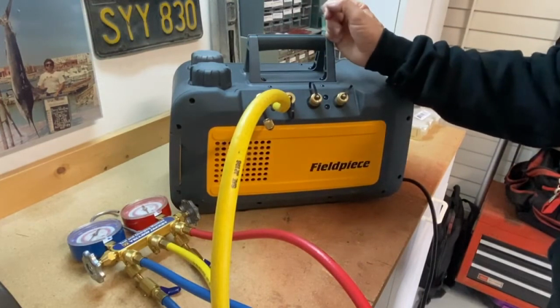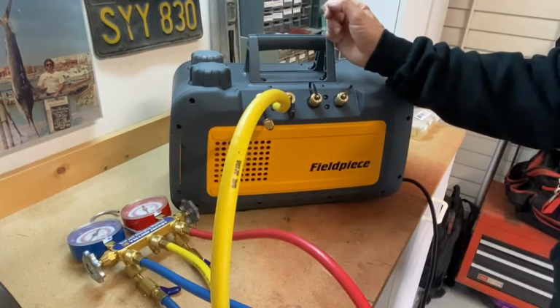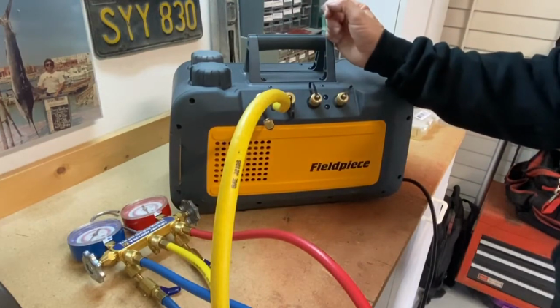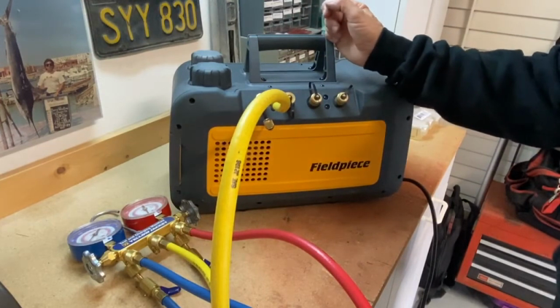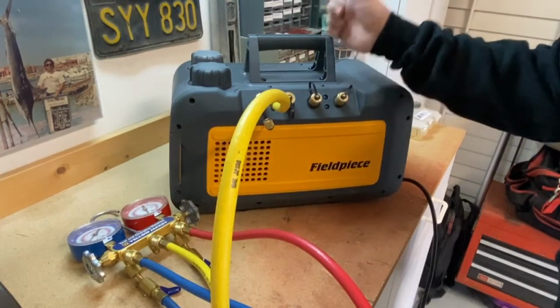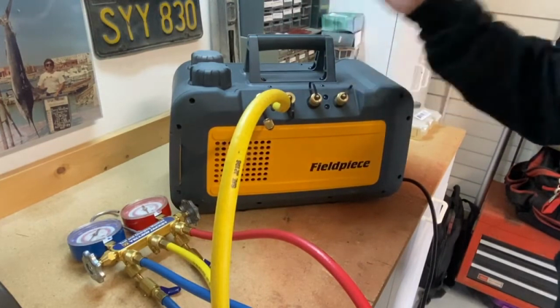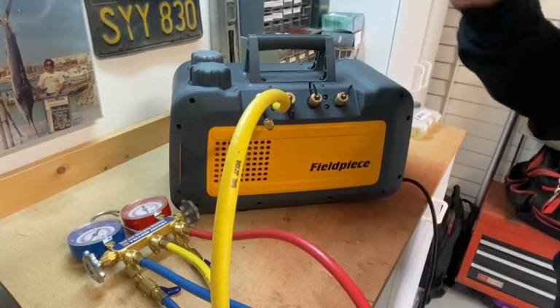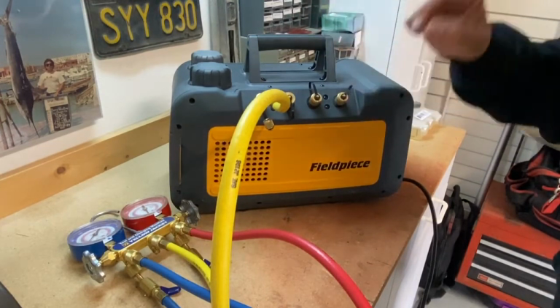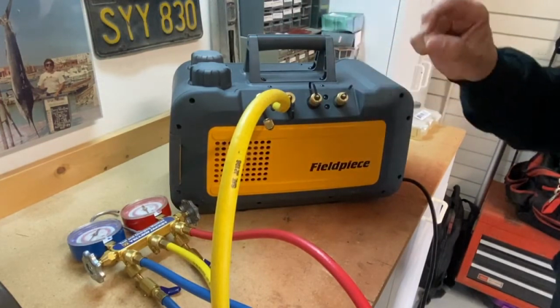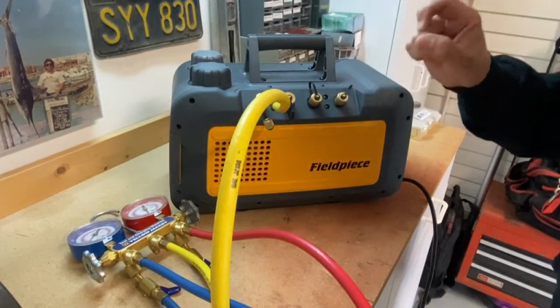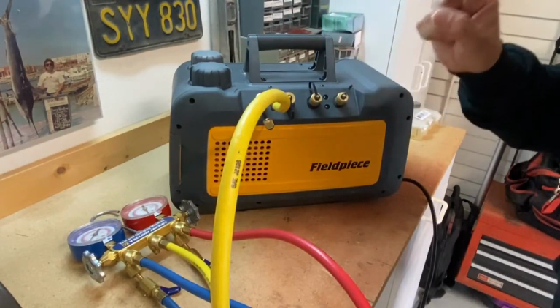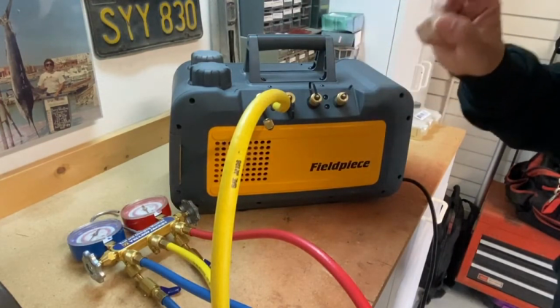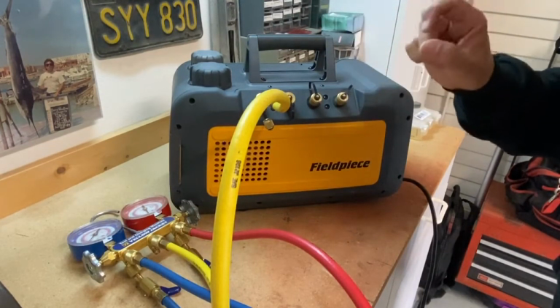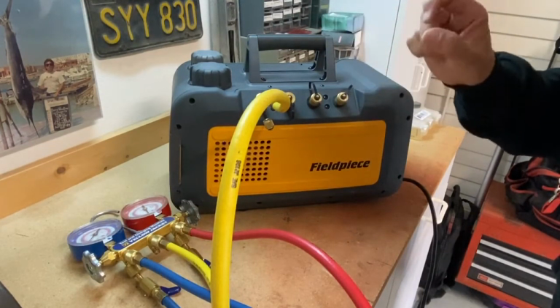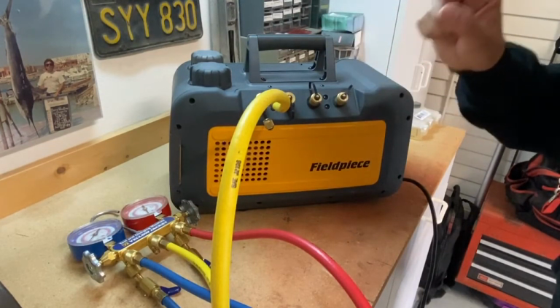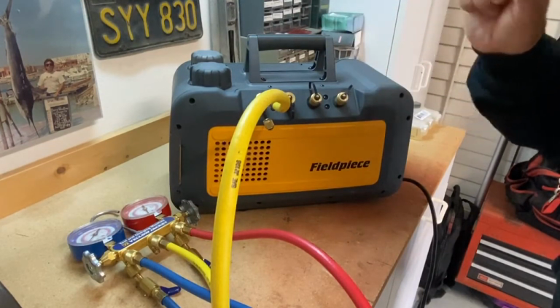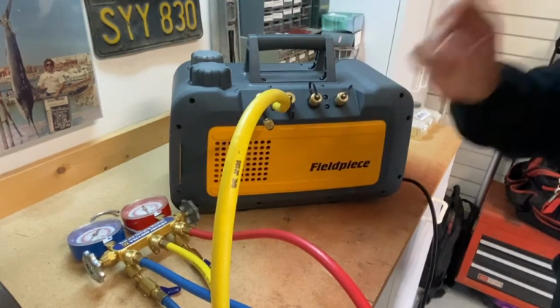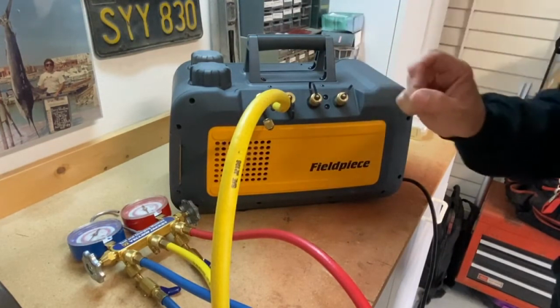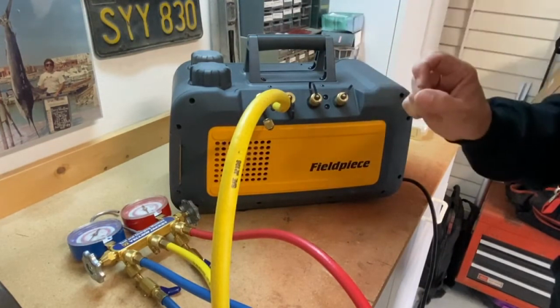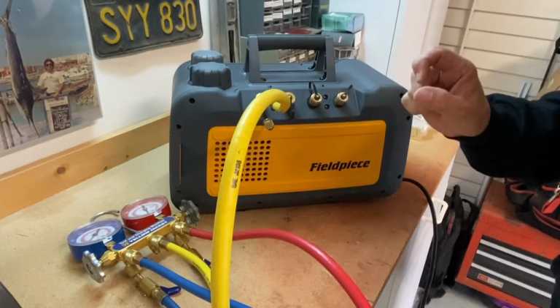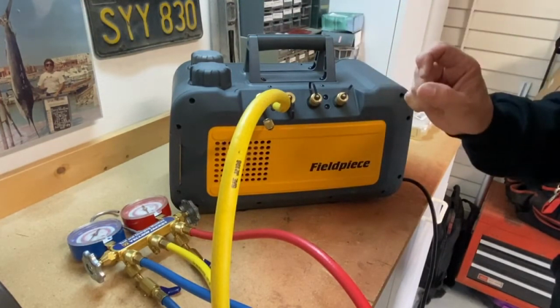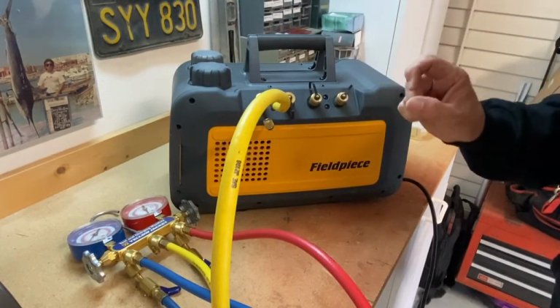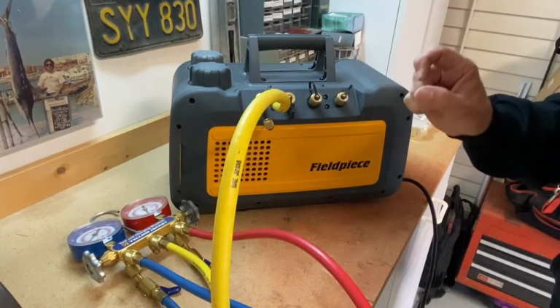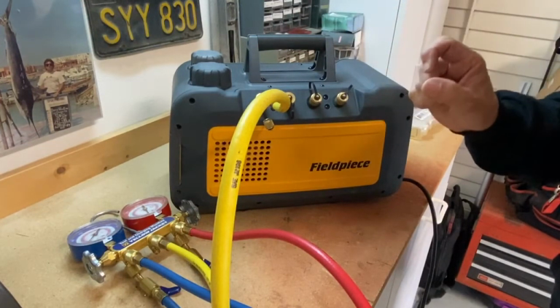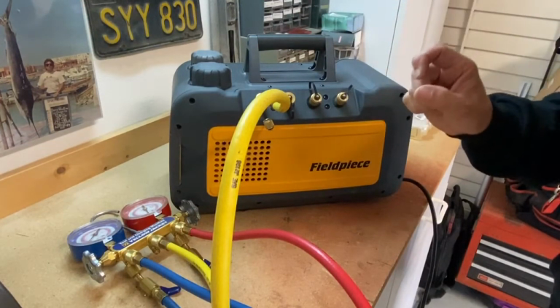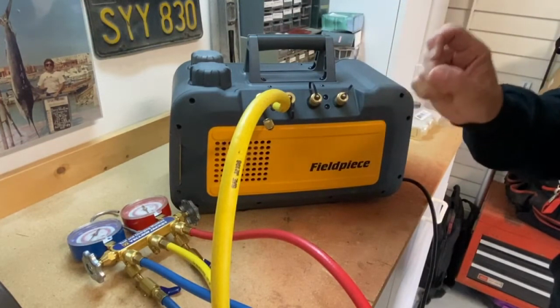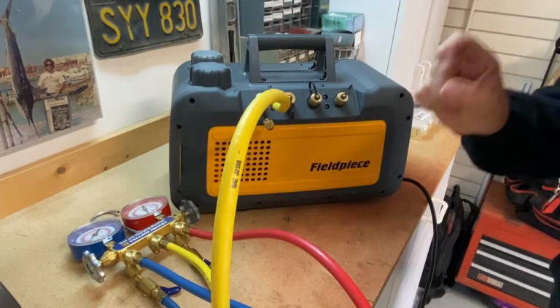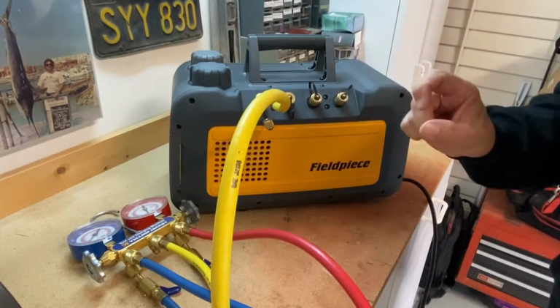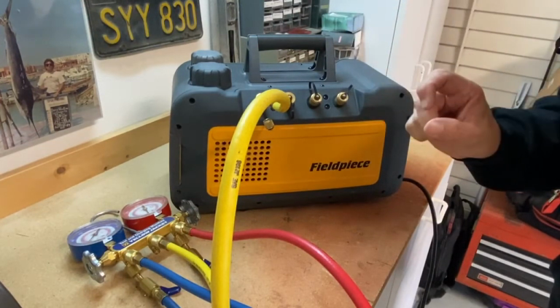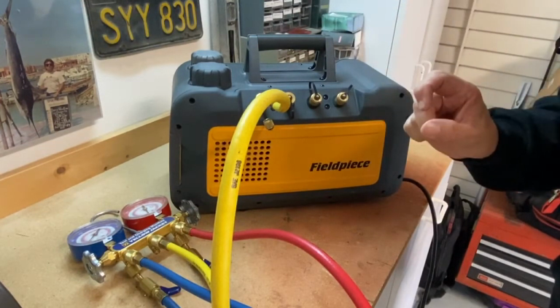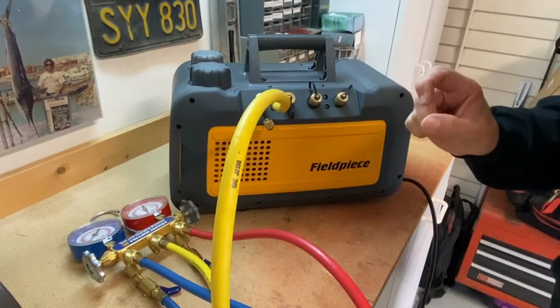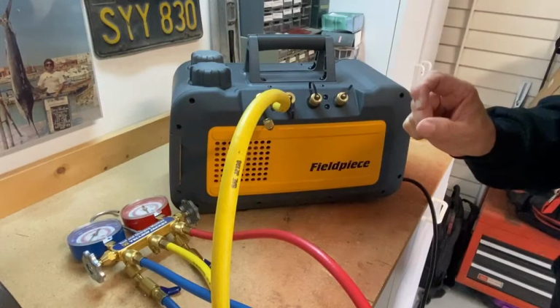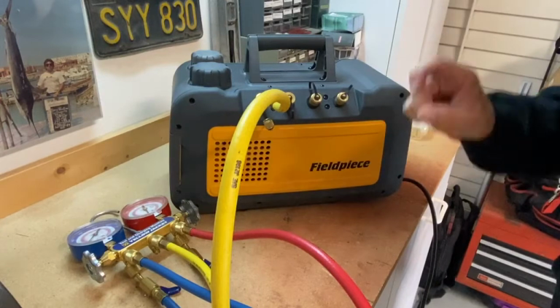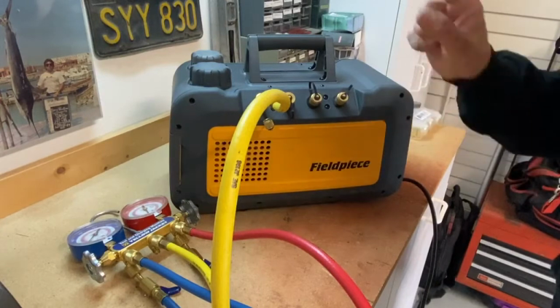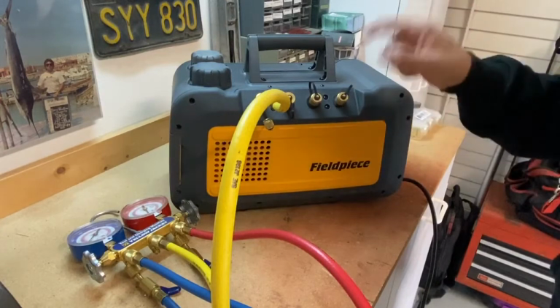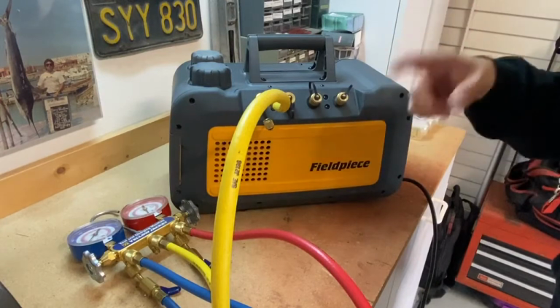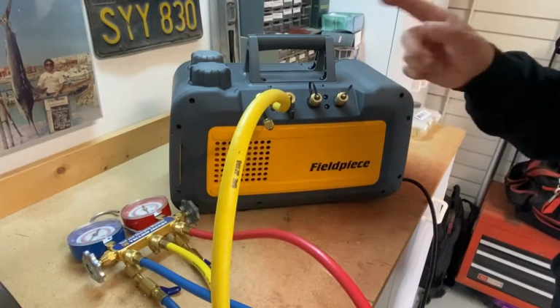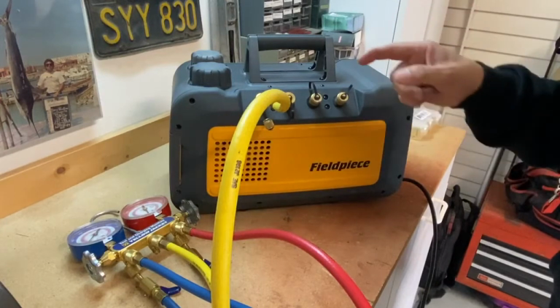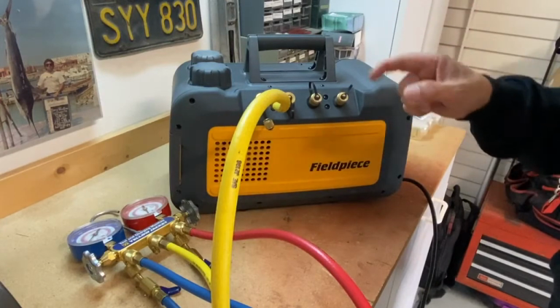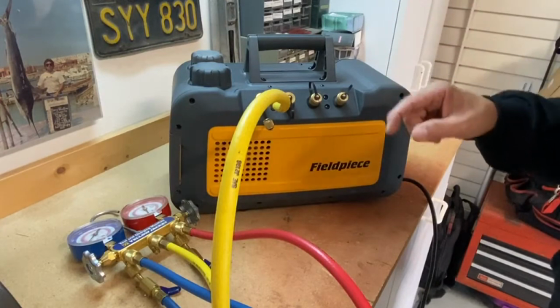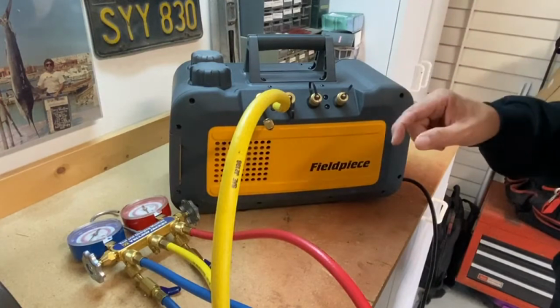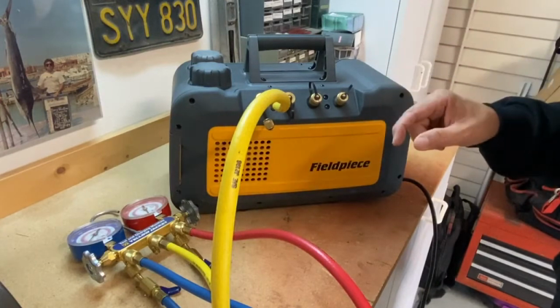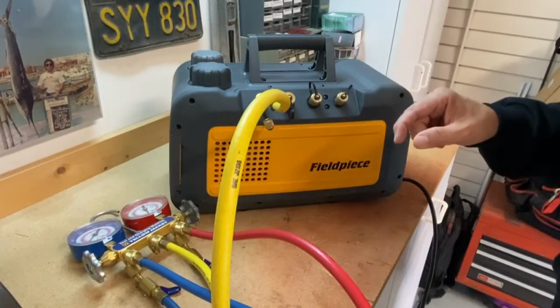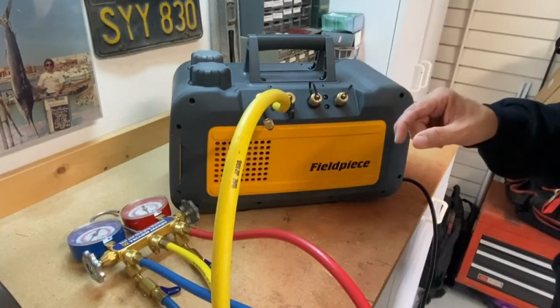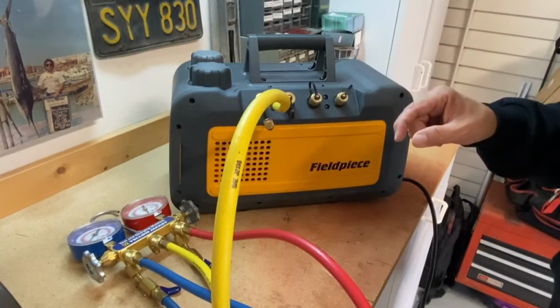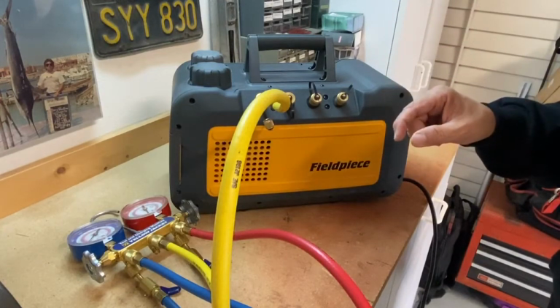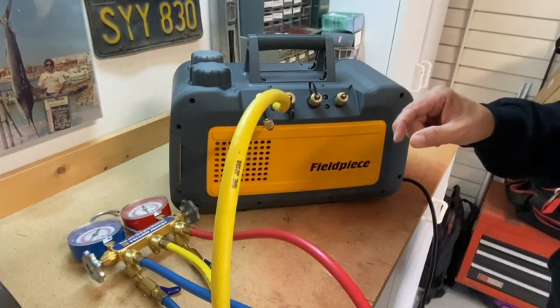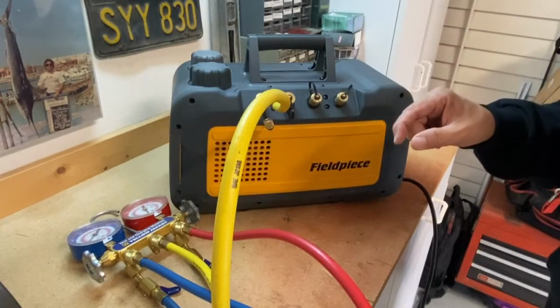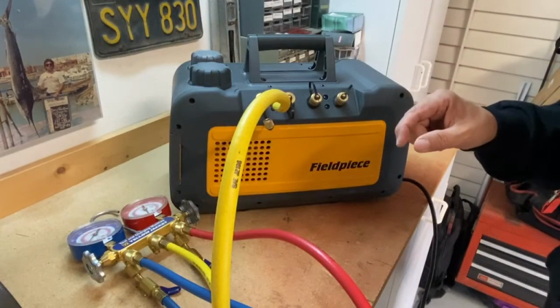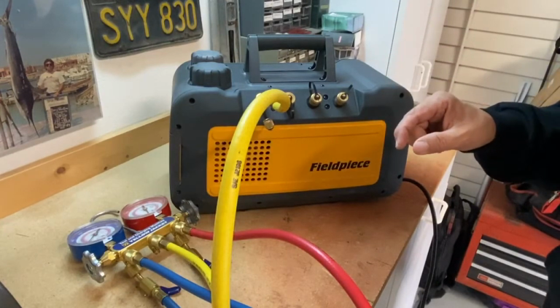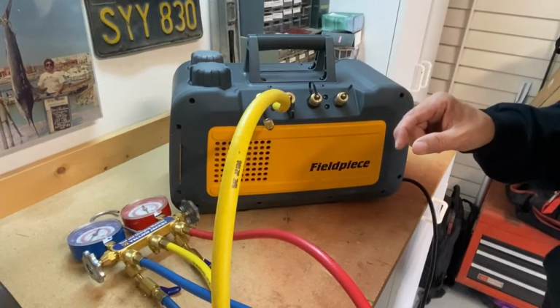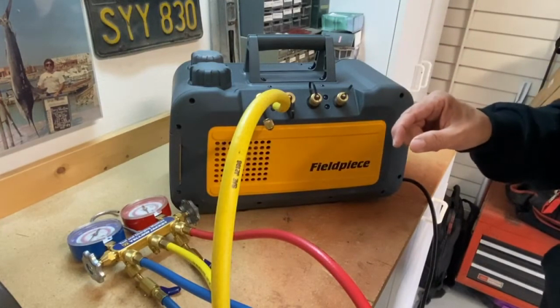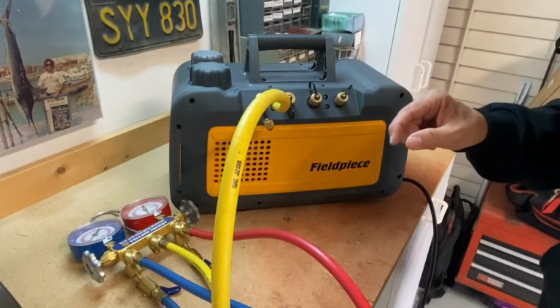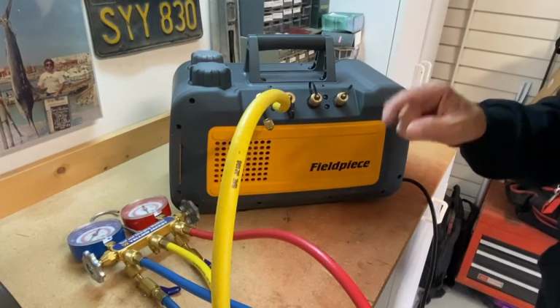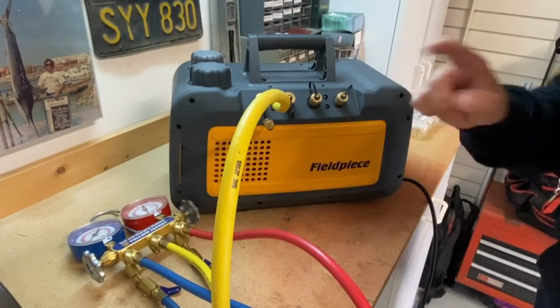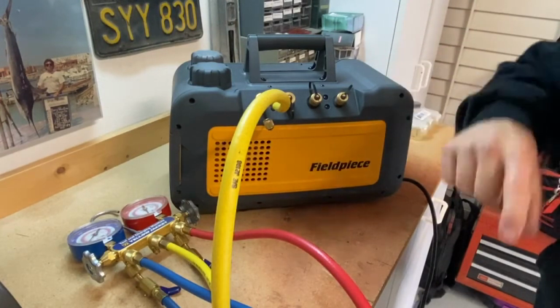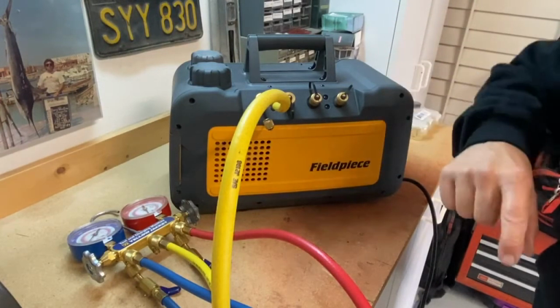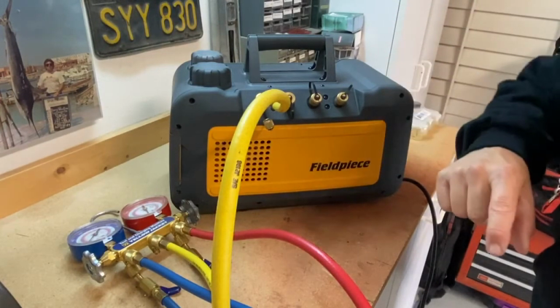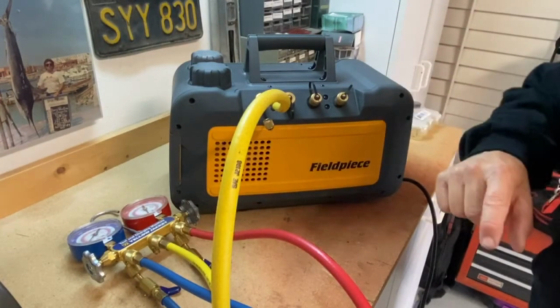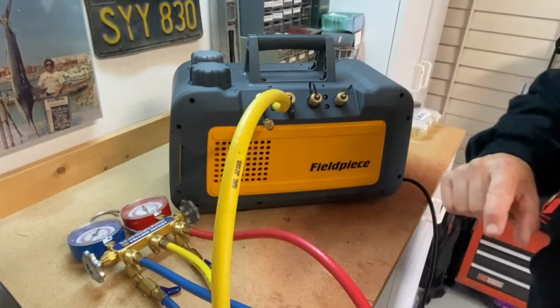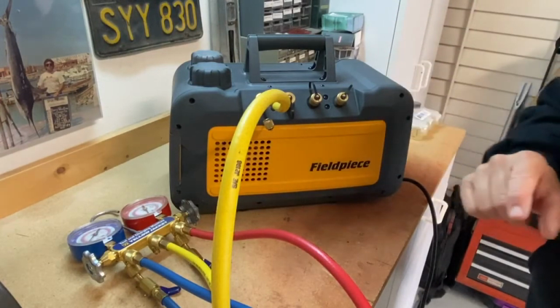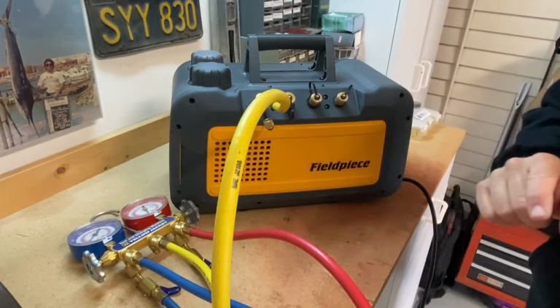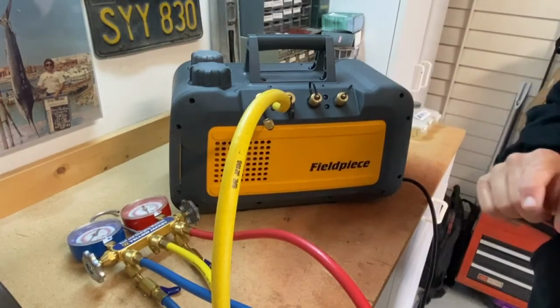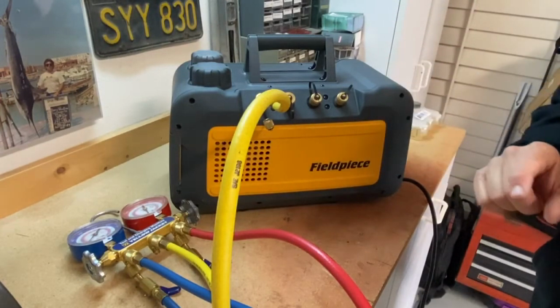In the next video, I'm going to show you why it's so important to have a deep vacuum — we'll talk about why we do that. It's coming up next. Thanks.